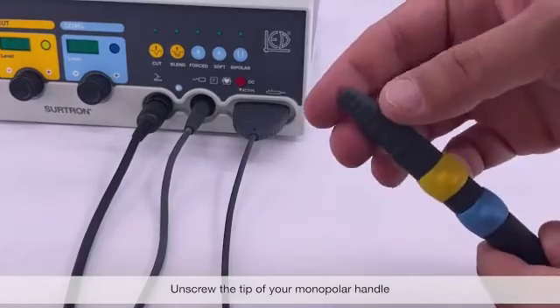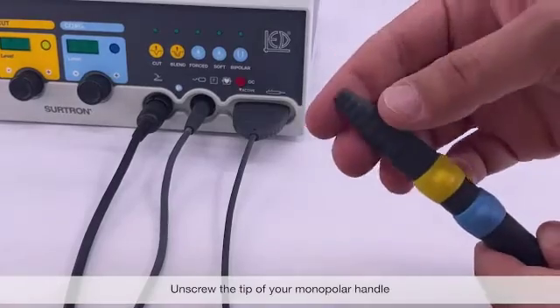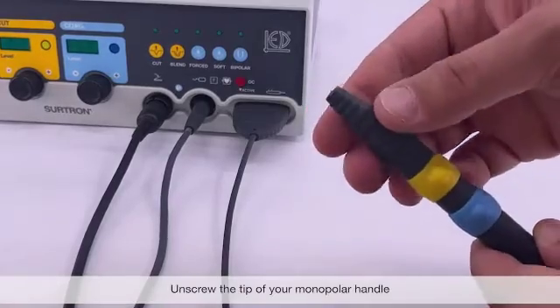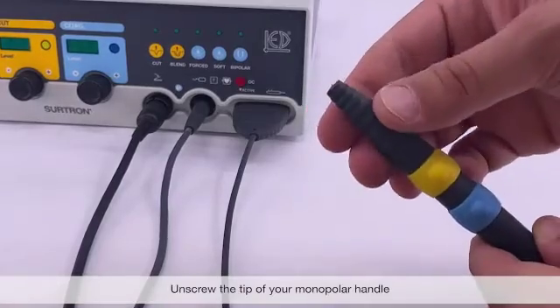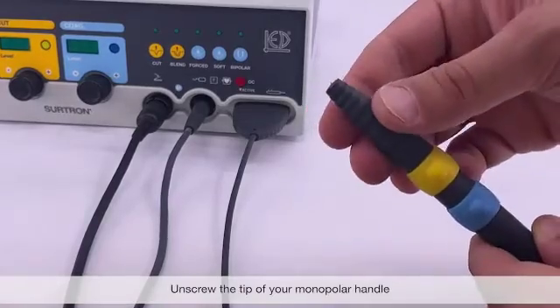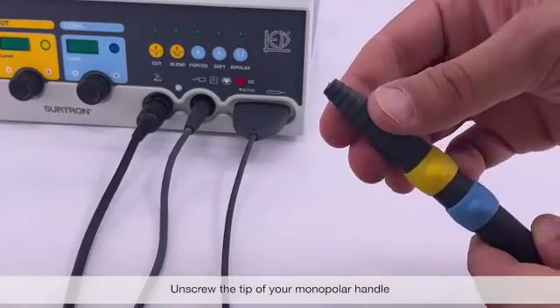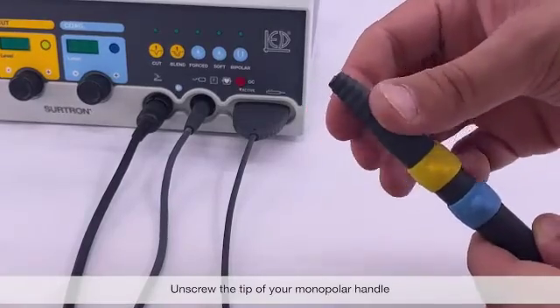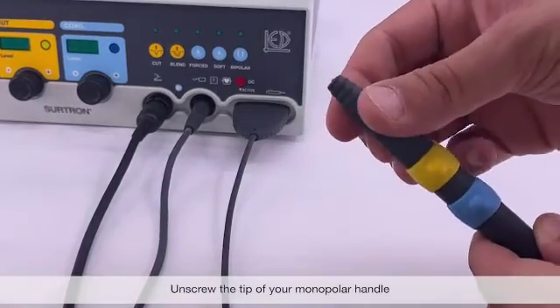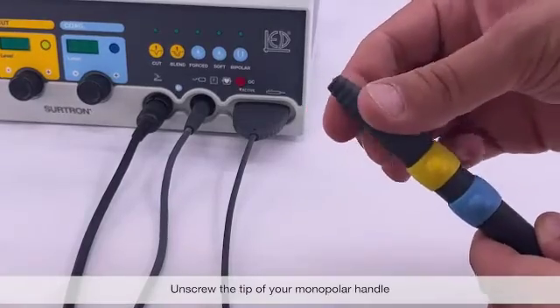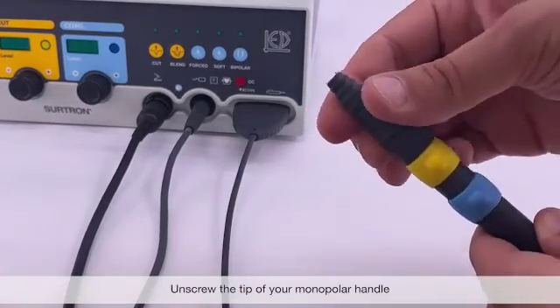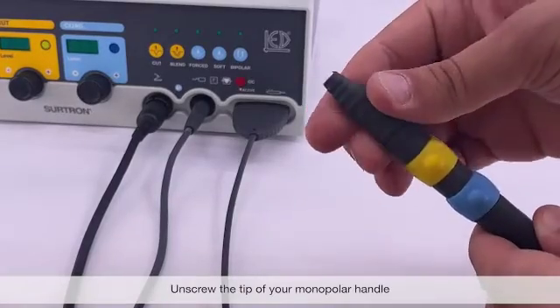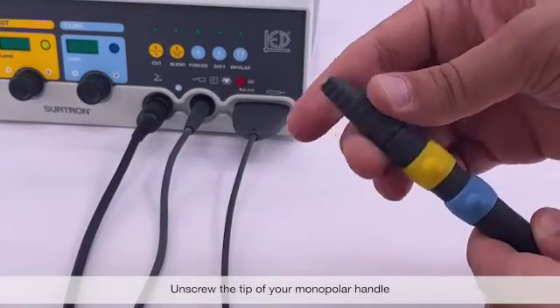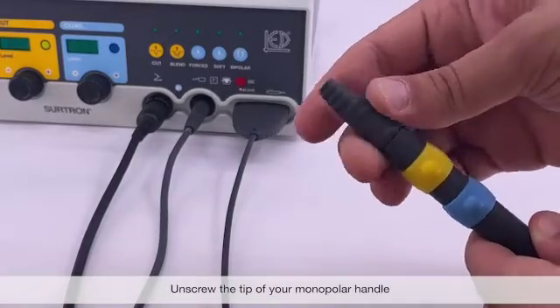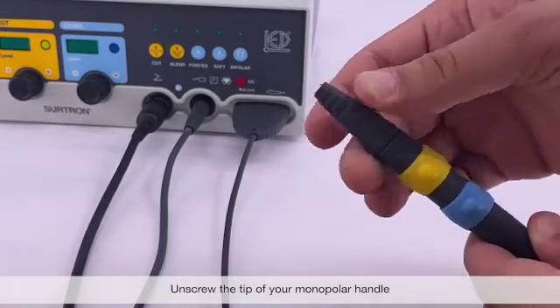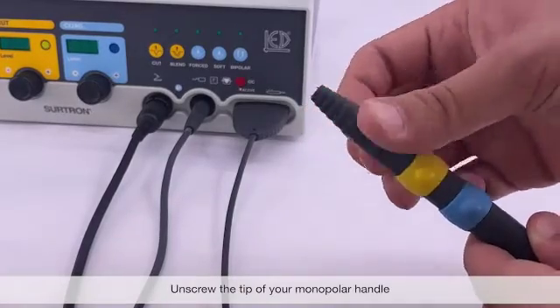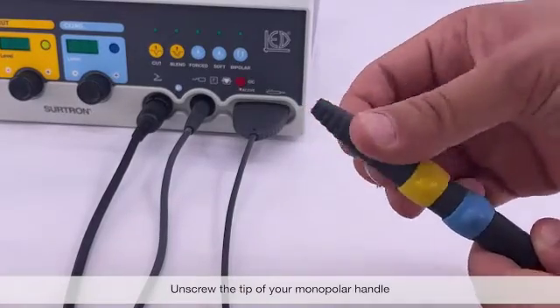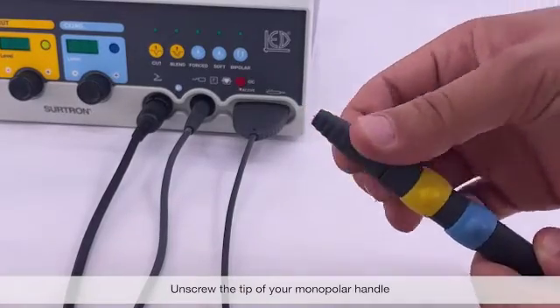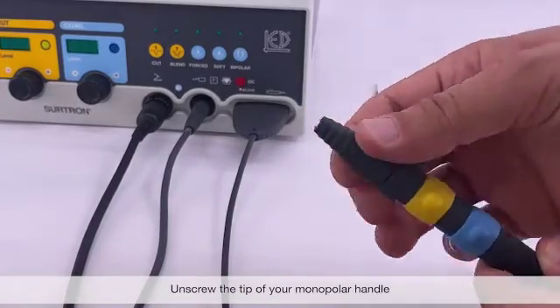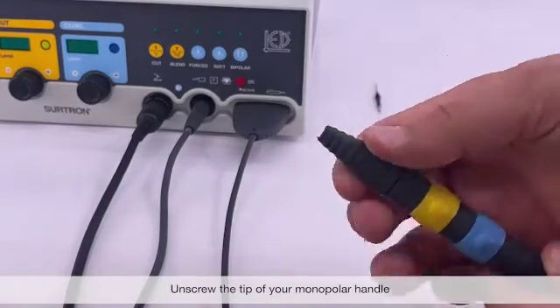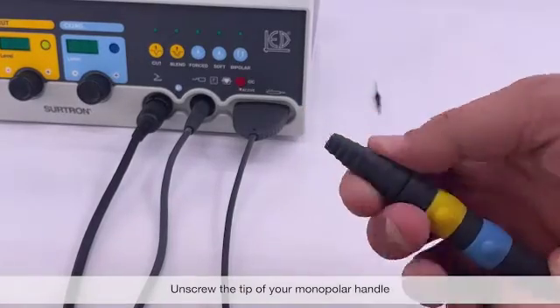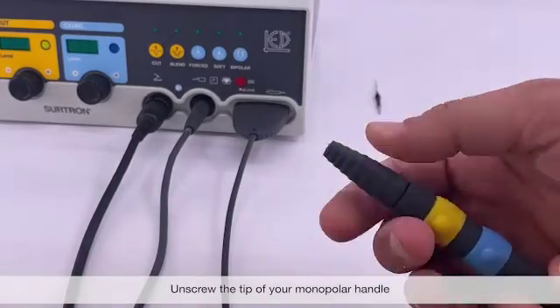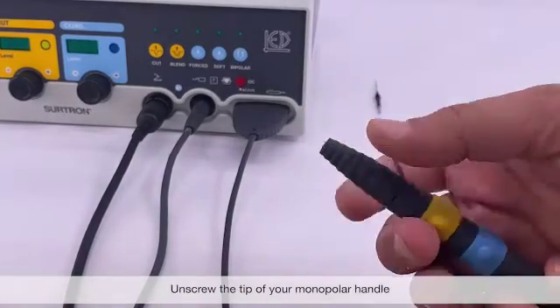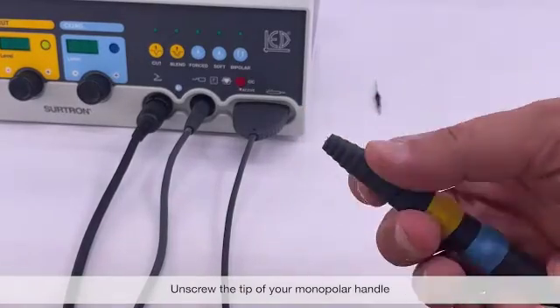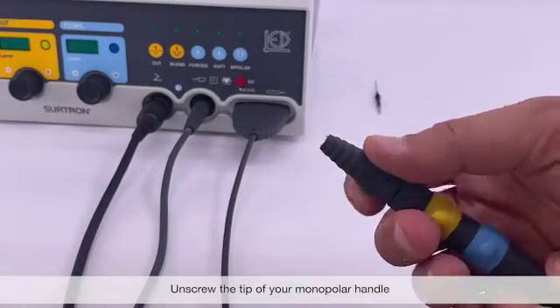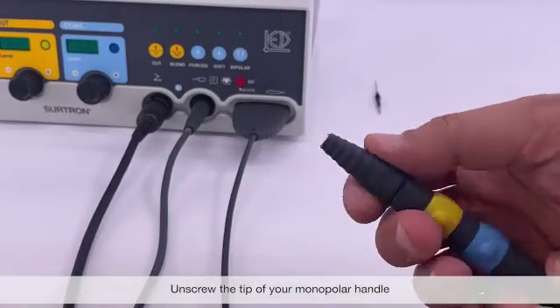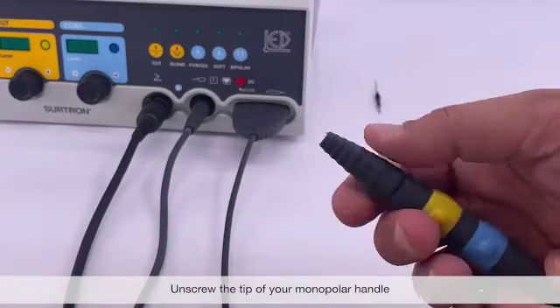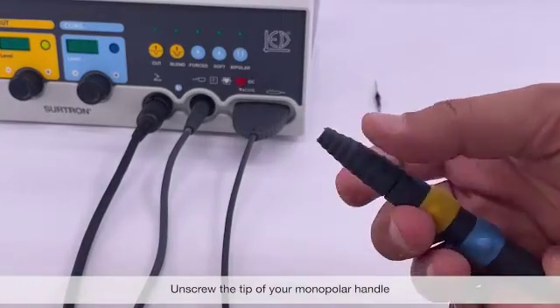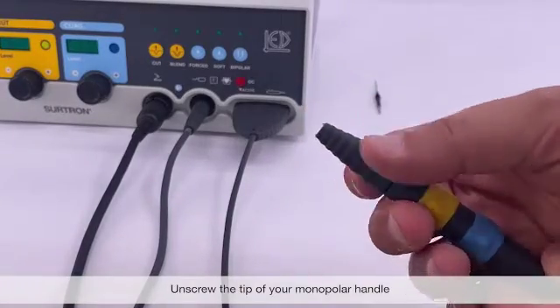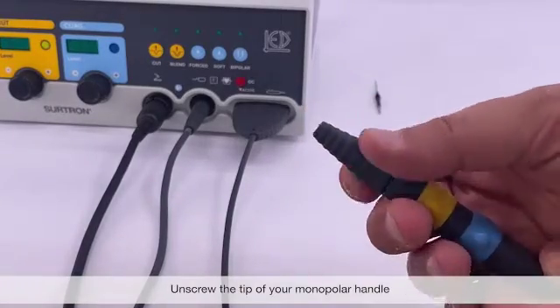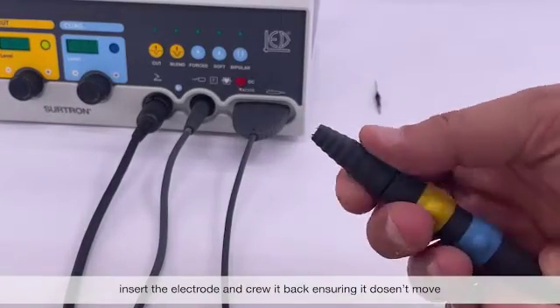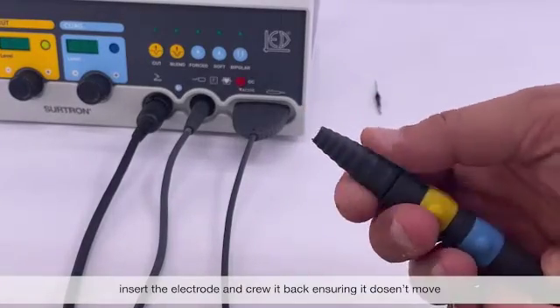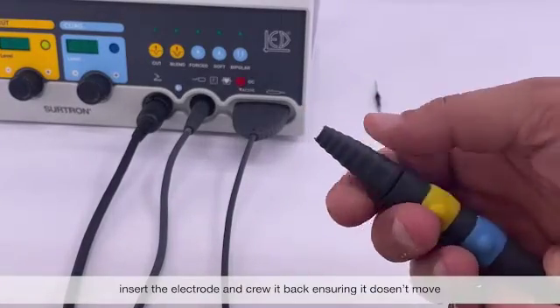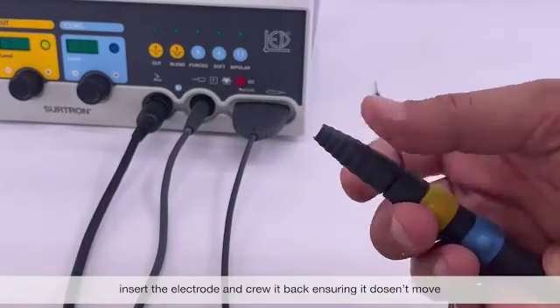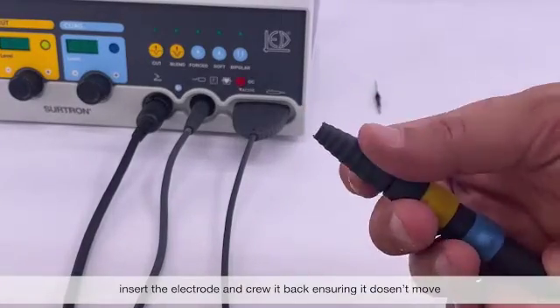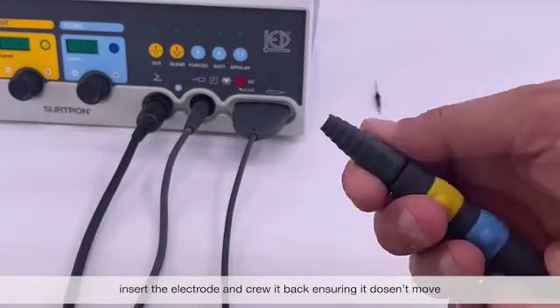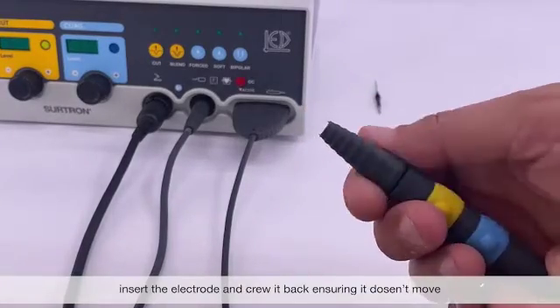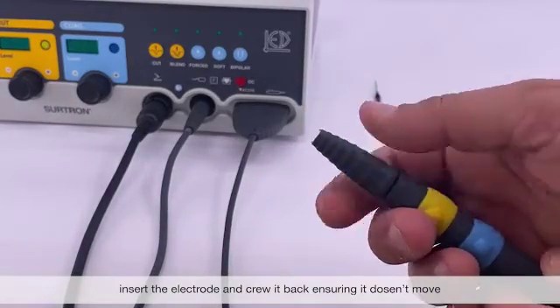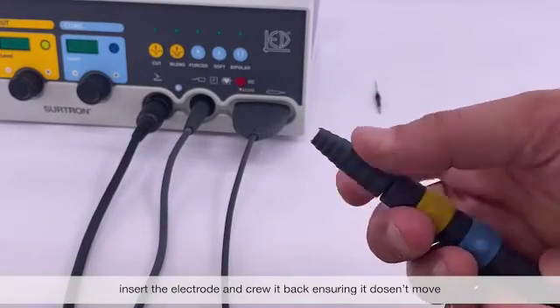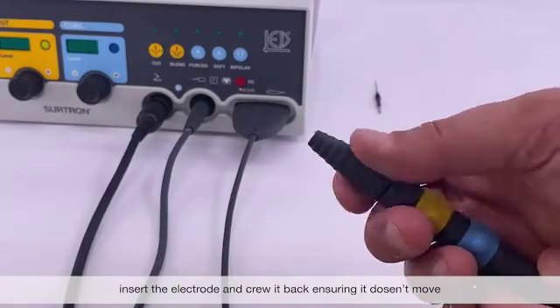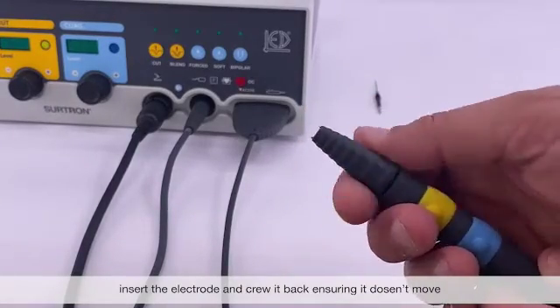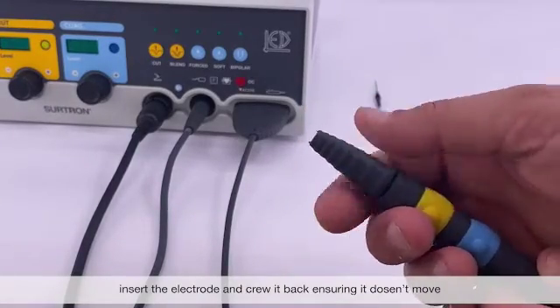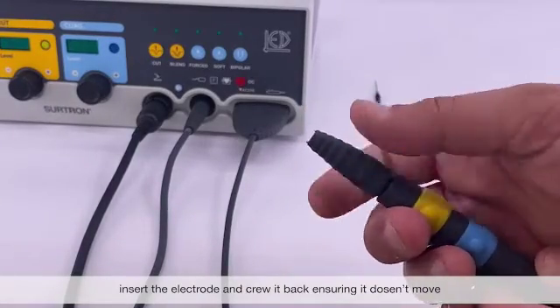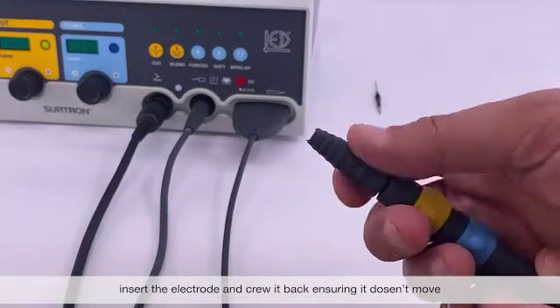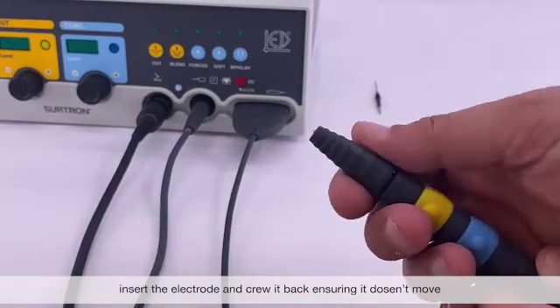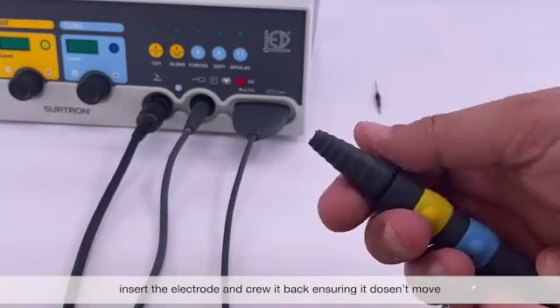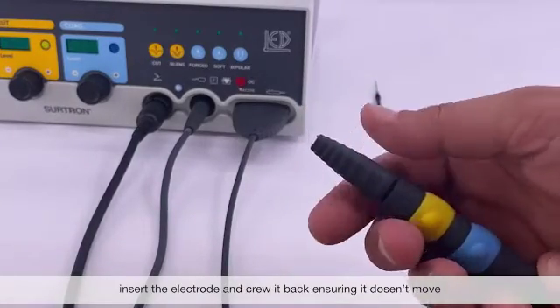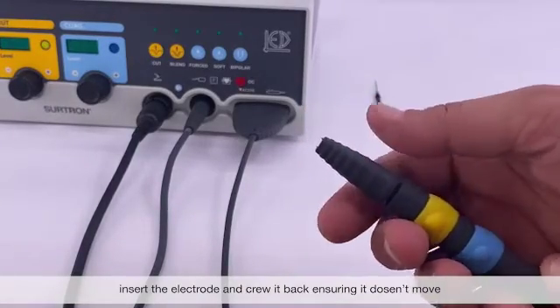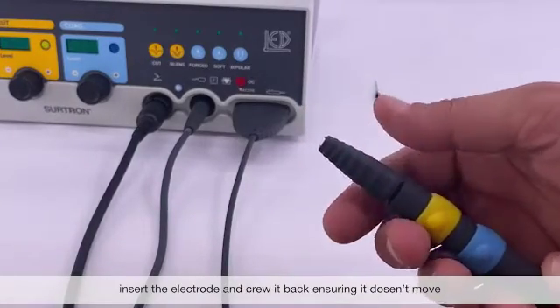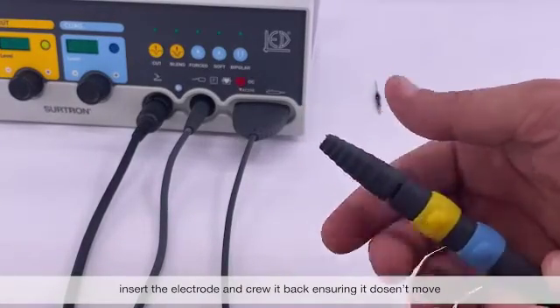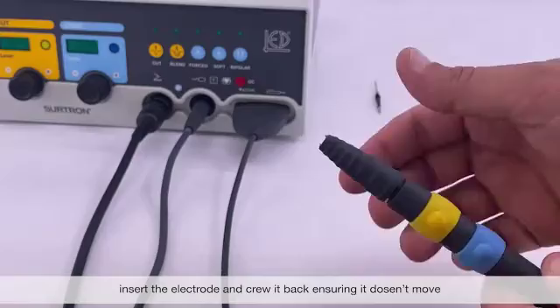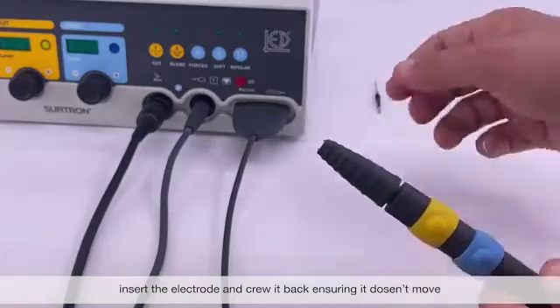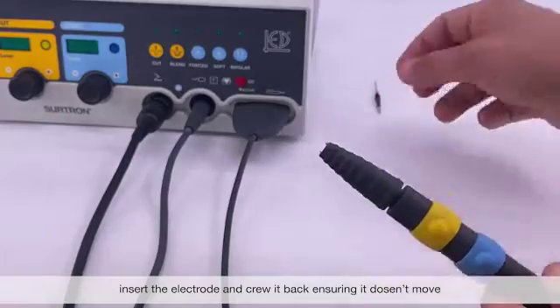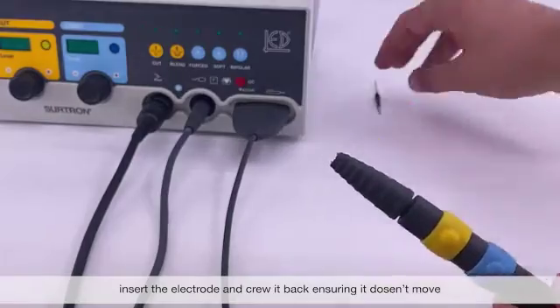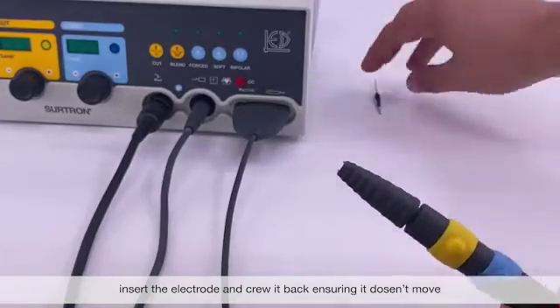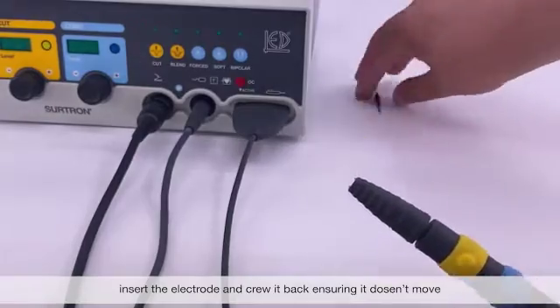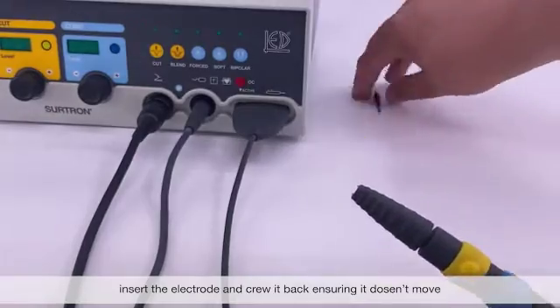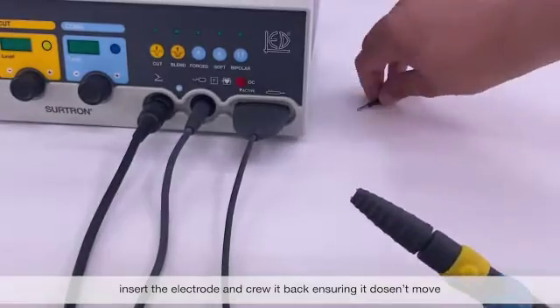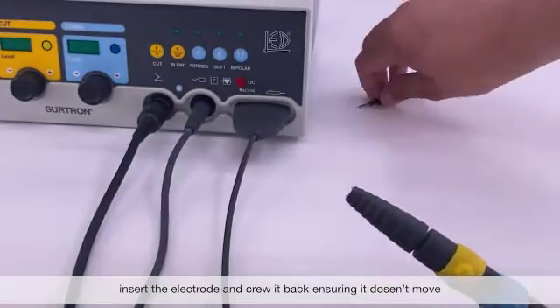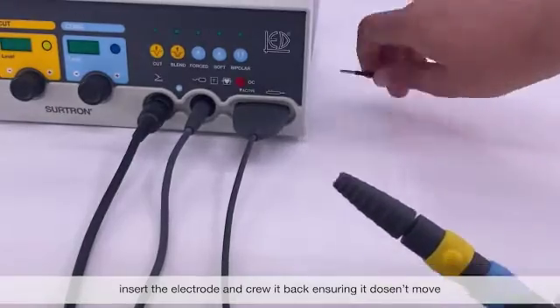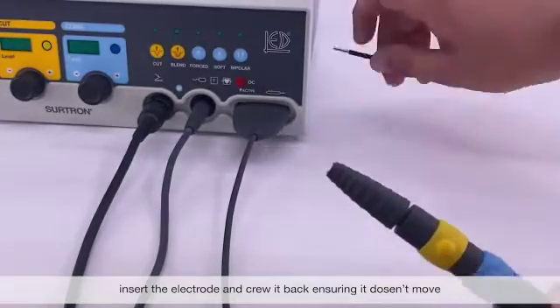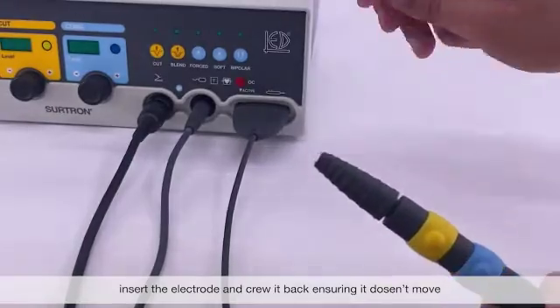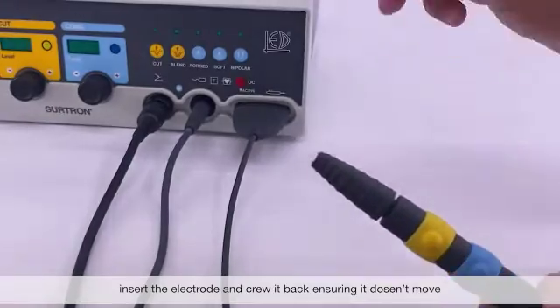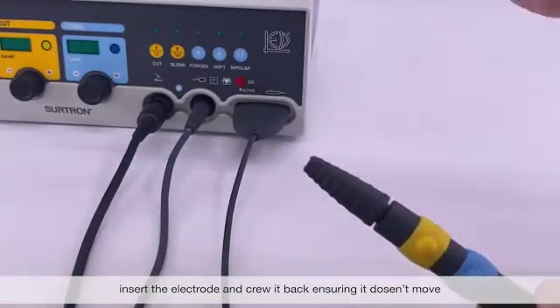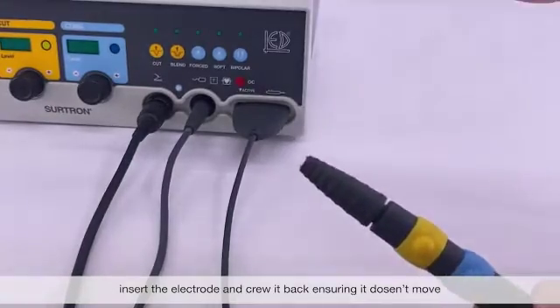Unscrew the tip of your monopolar handle, insert the electrode, and screw it back into place, ensuring it doesn't move.